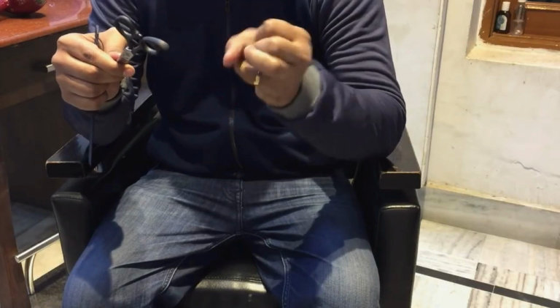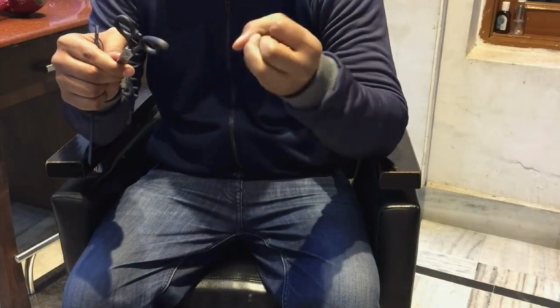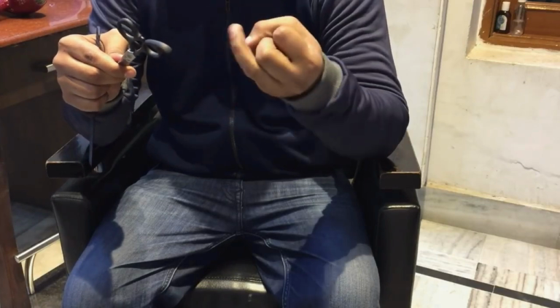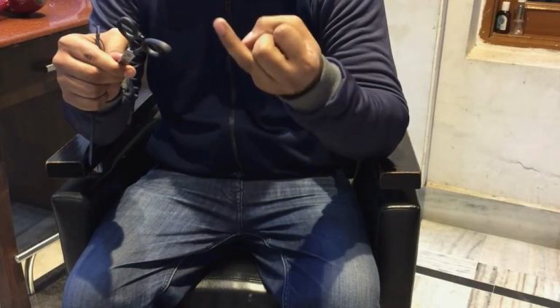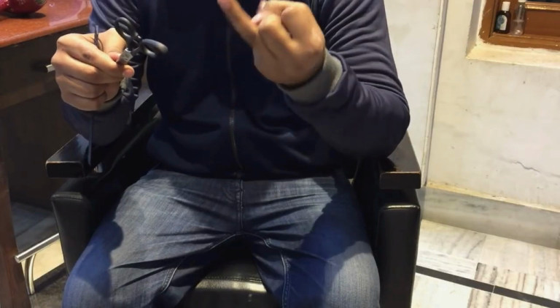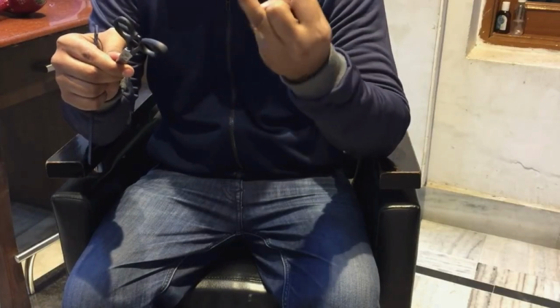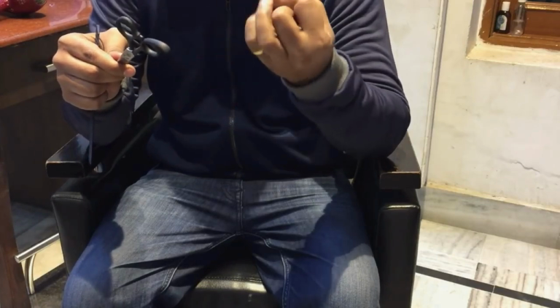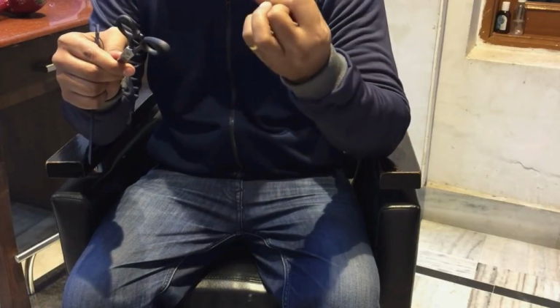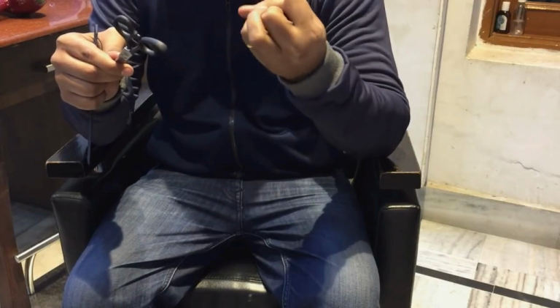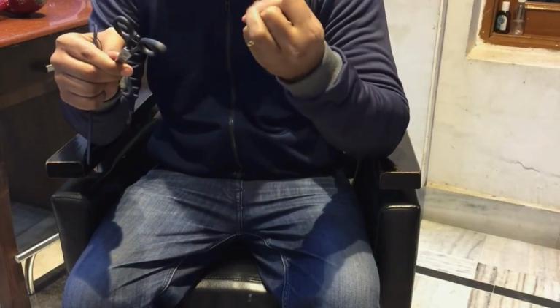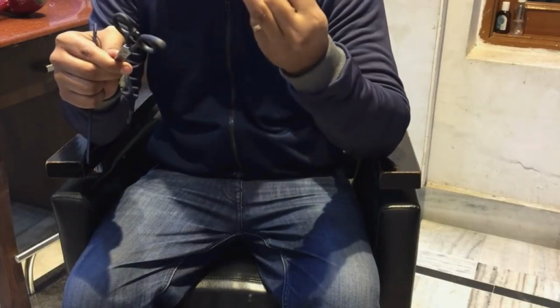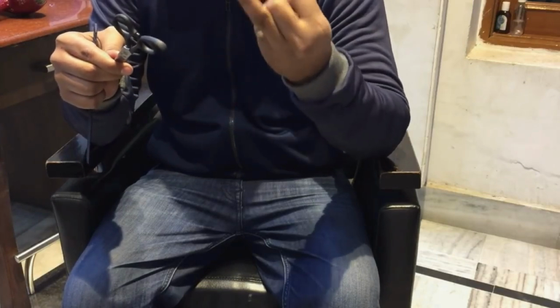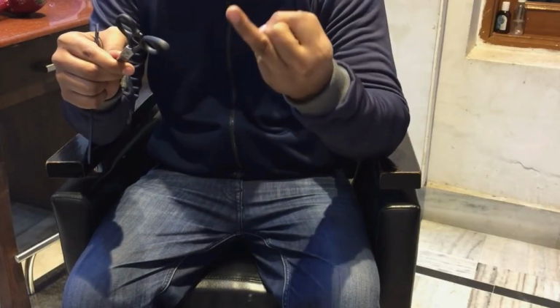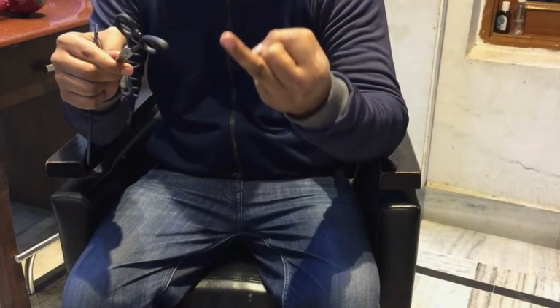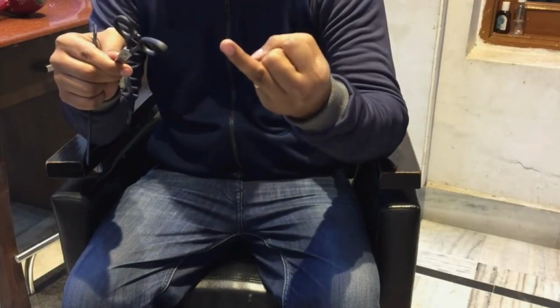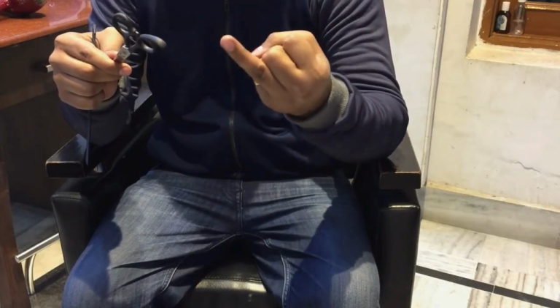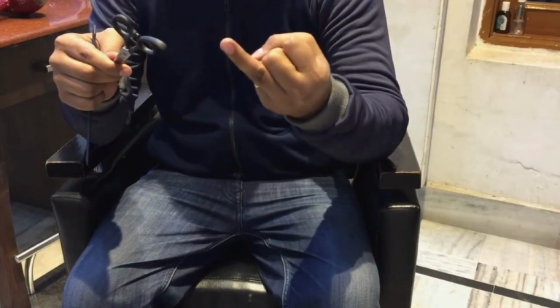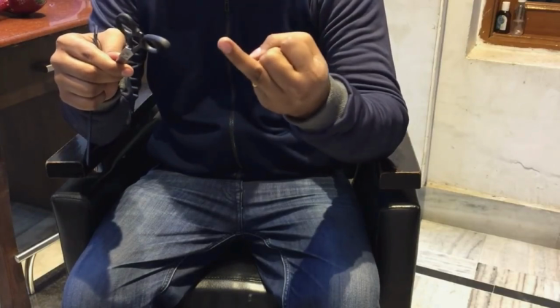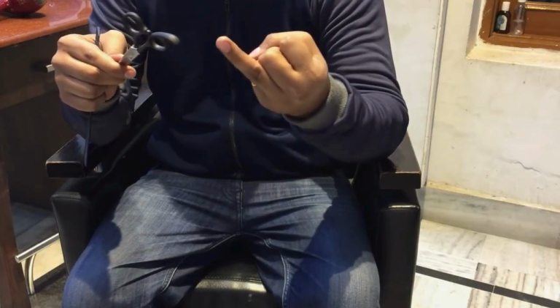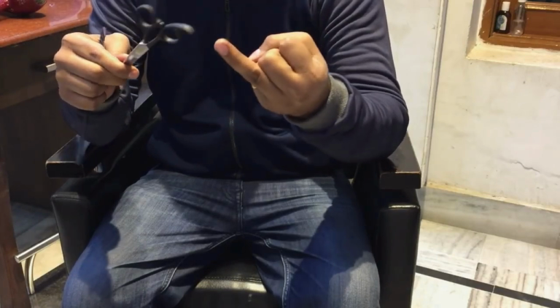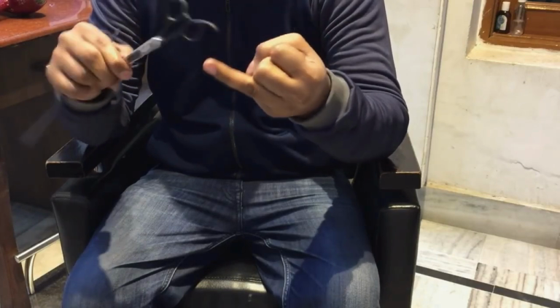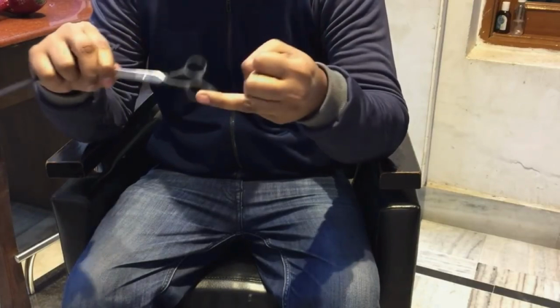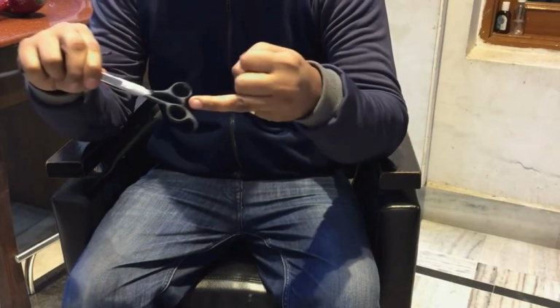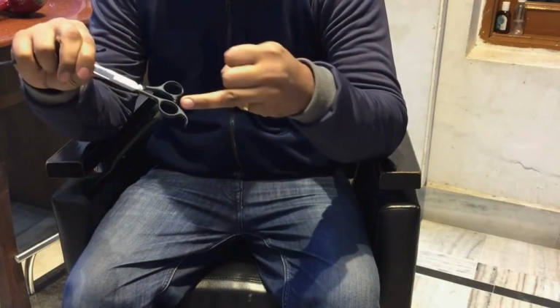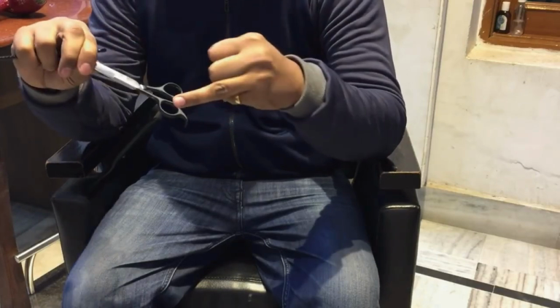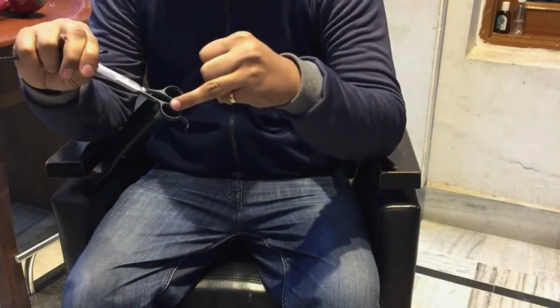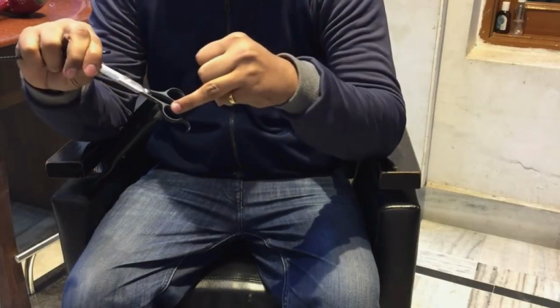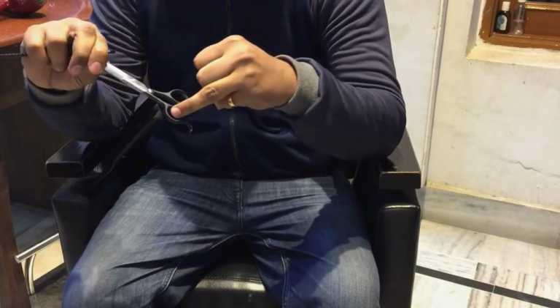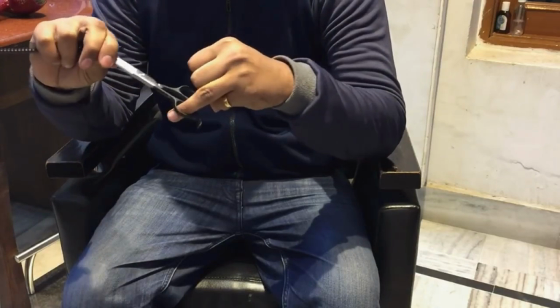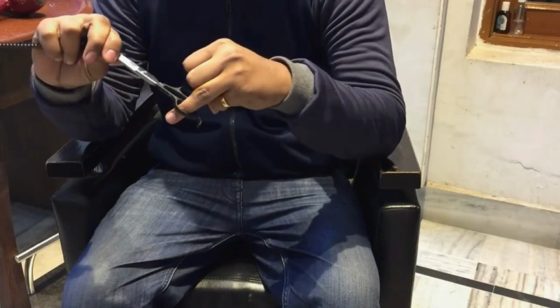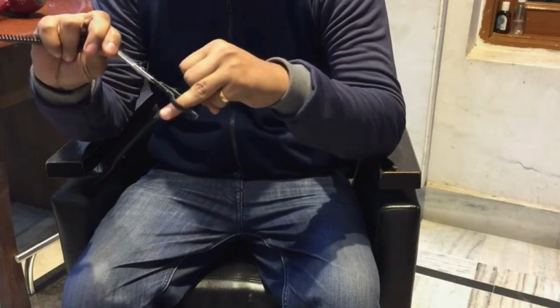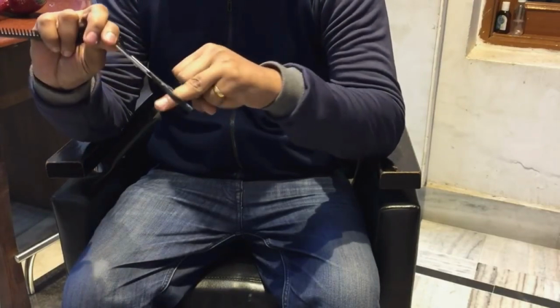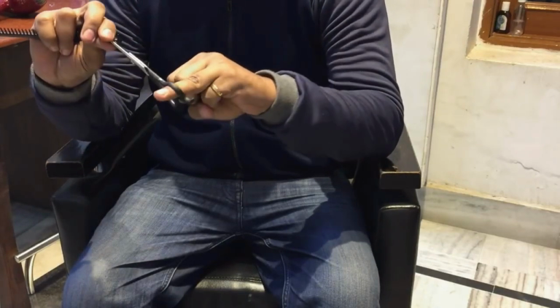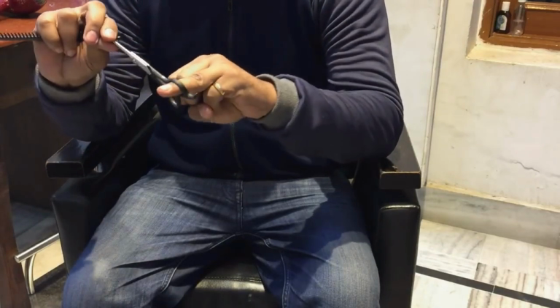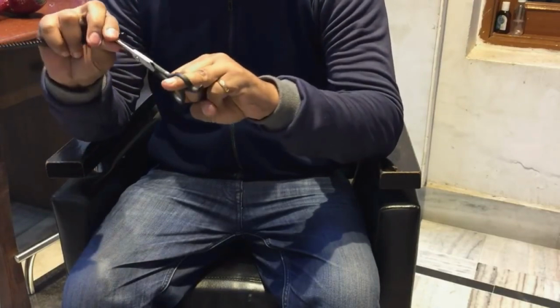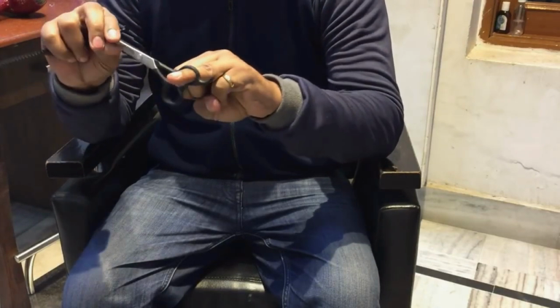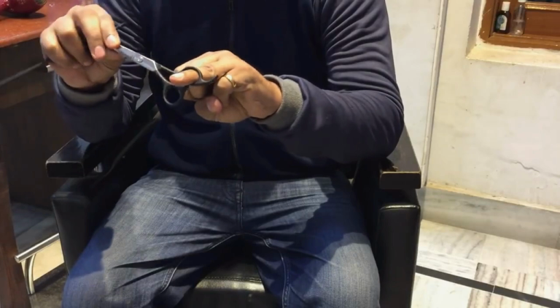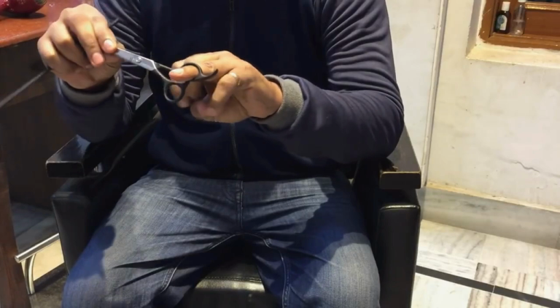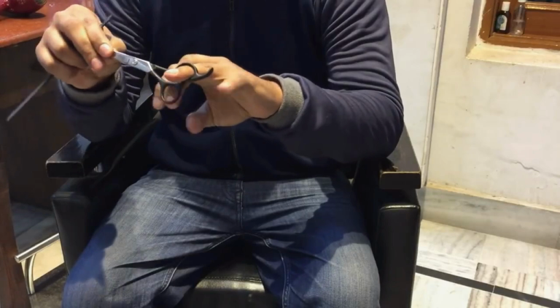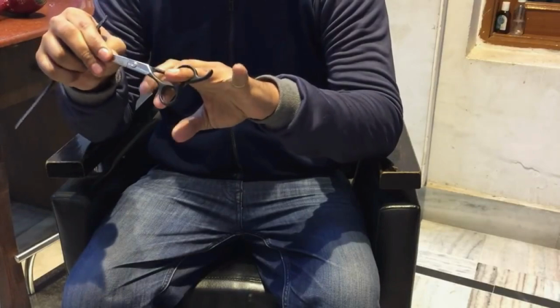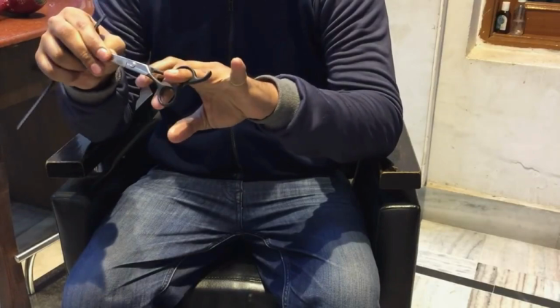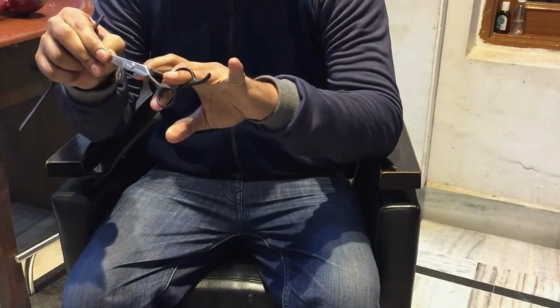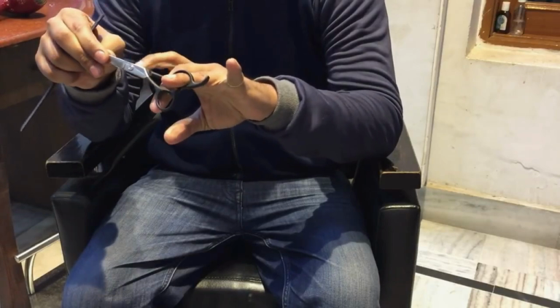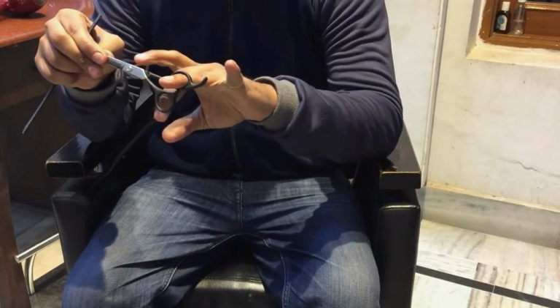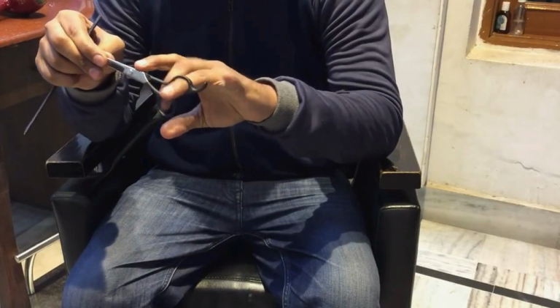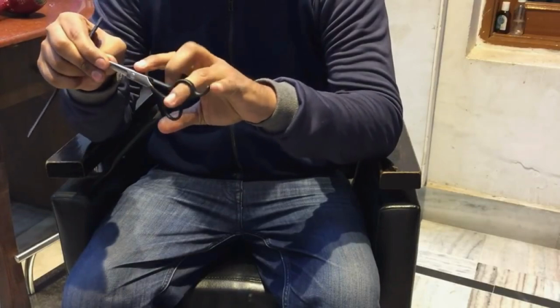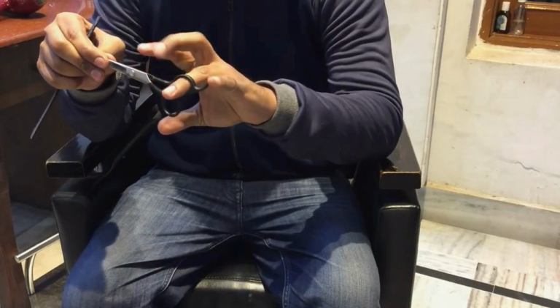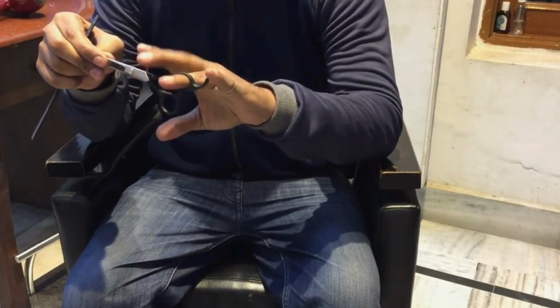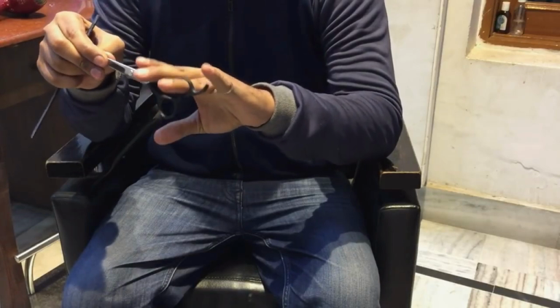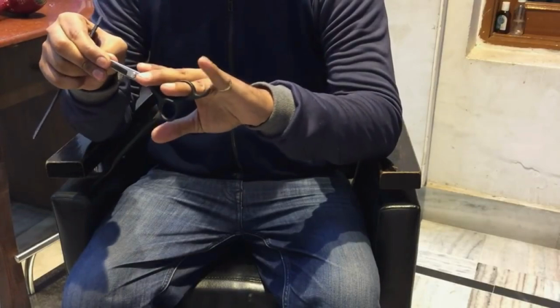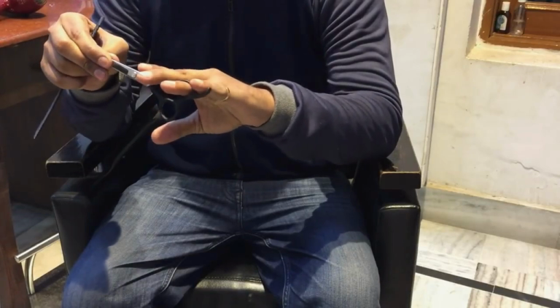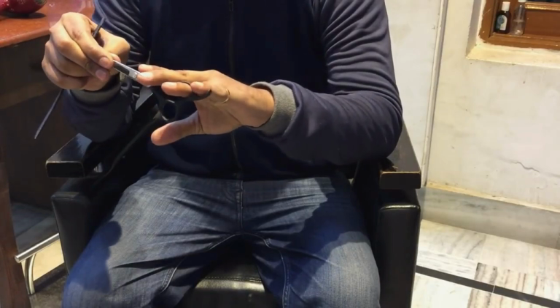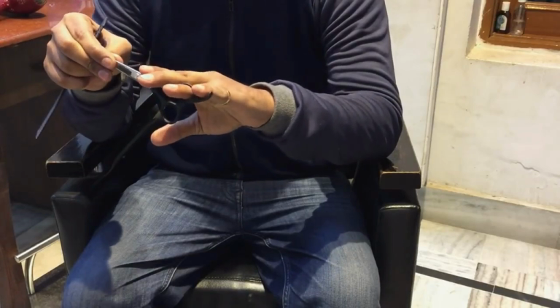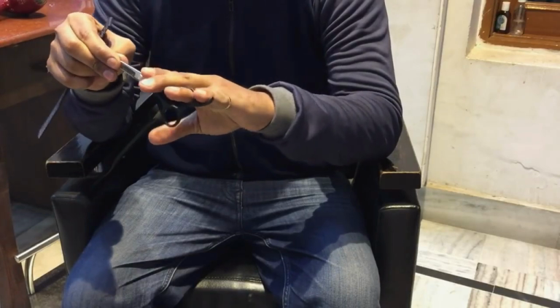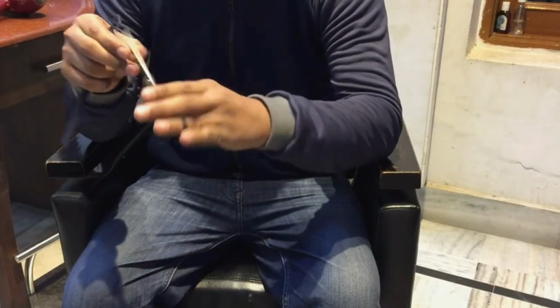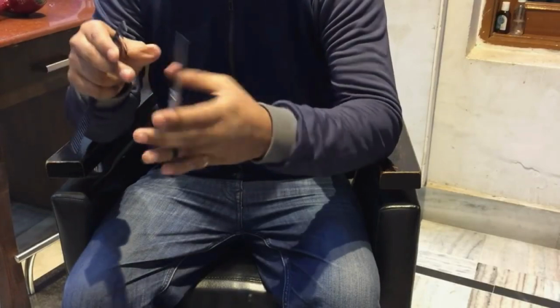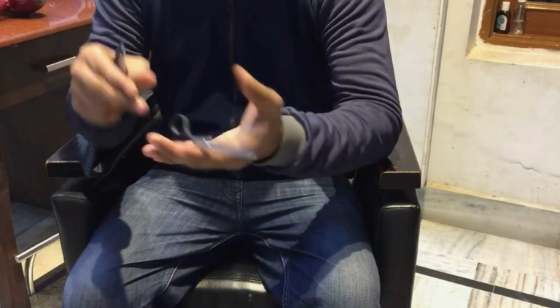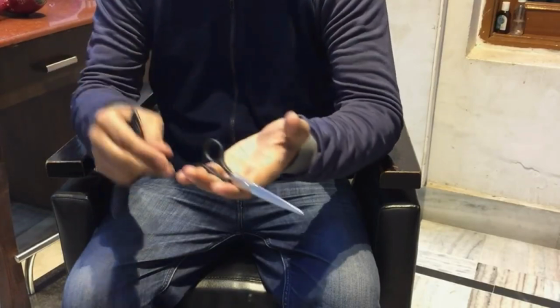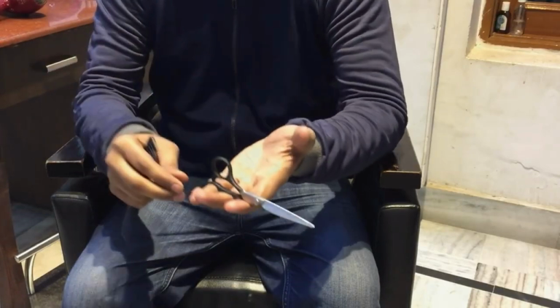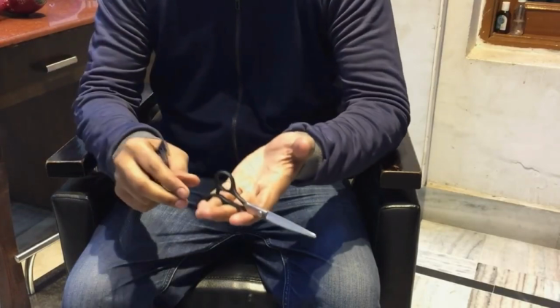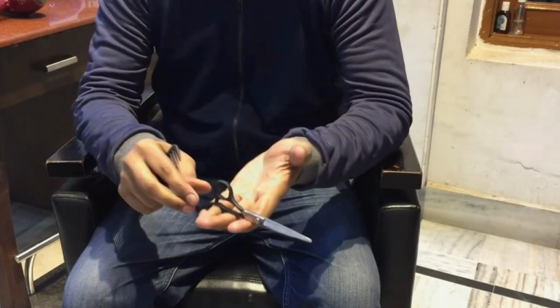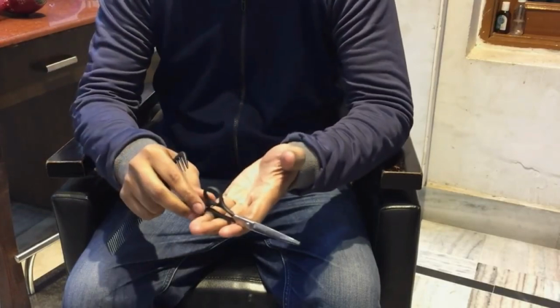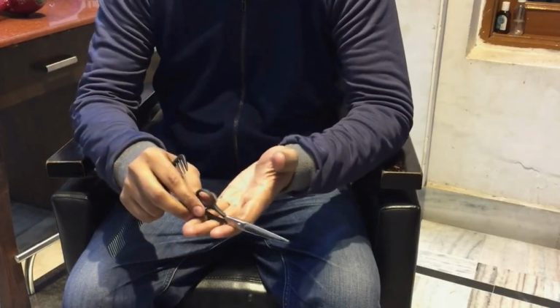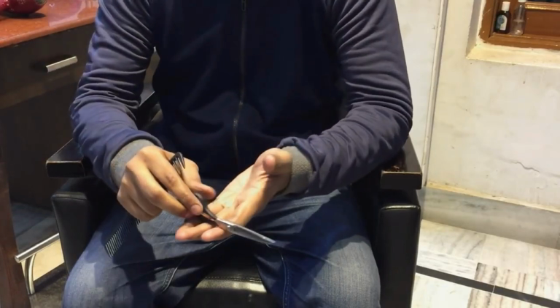See this? I will show you once again. Like this, you will put the ring finger in the finger insert, and the little finger will rest over the tang.